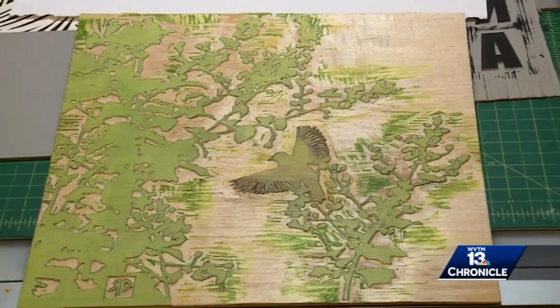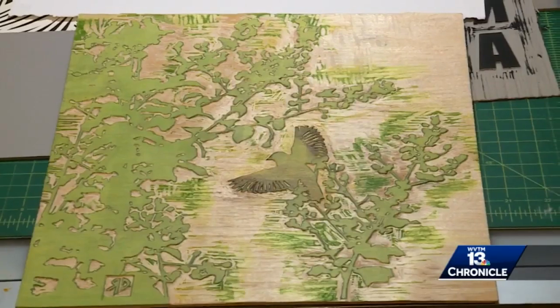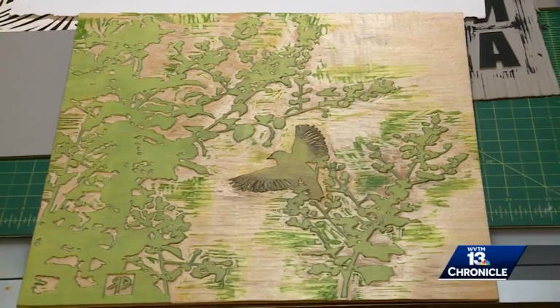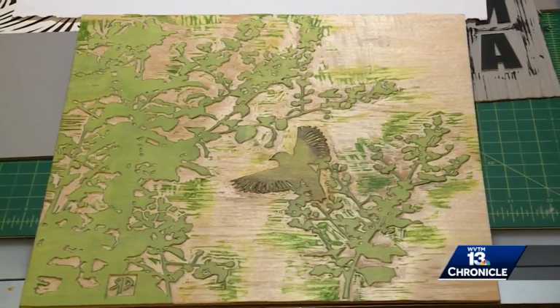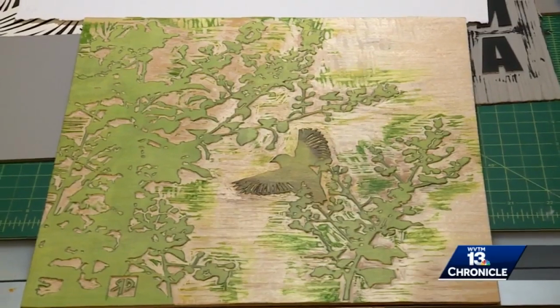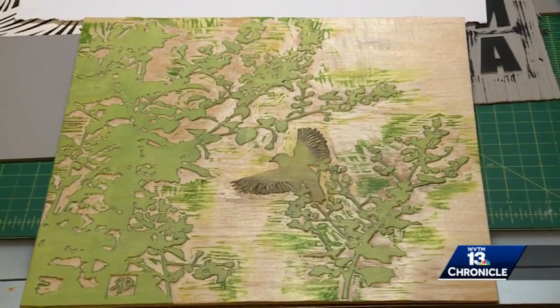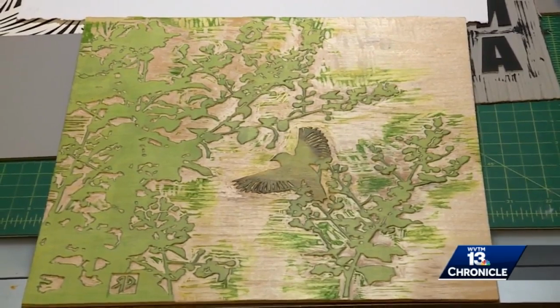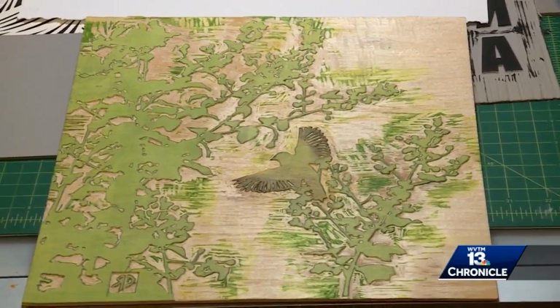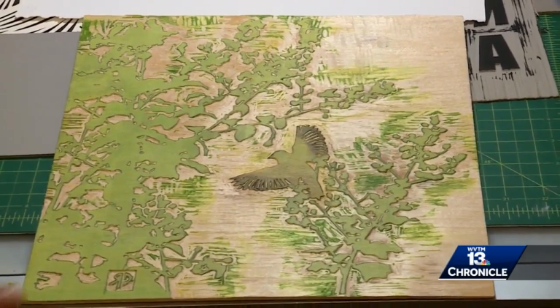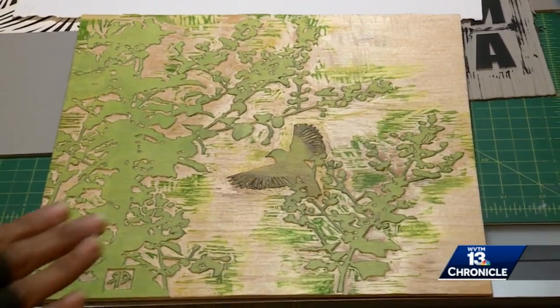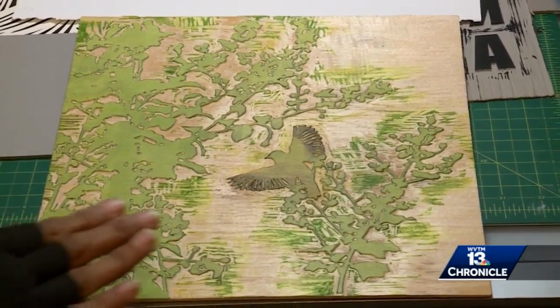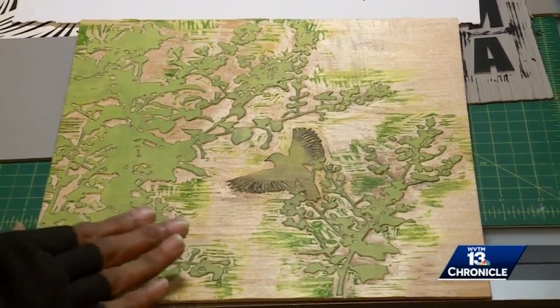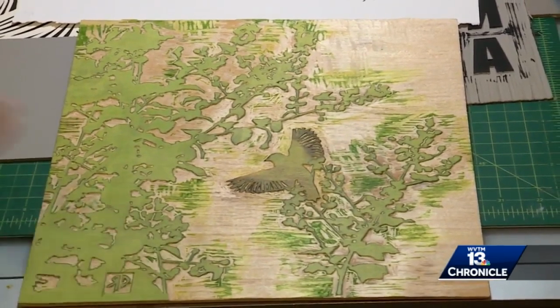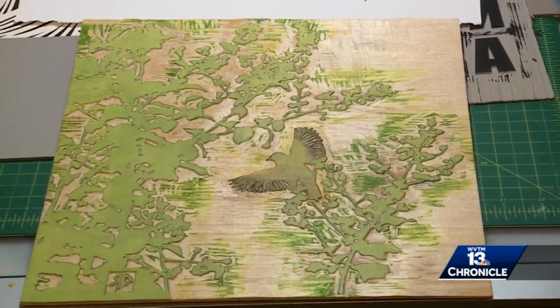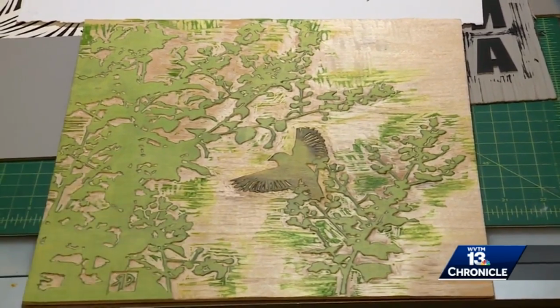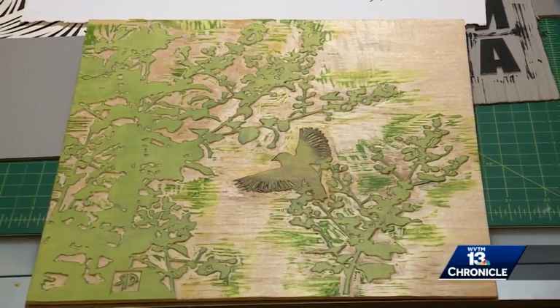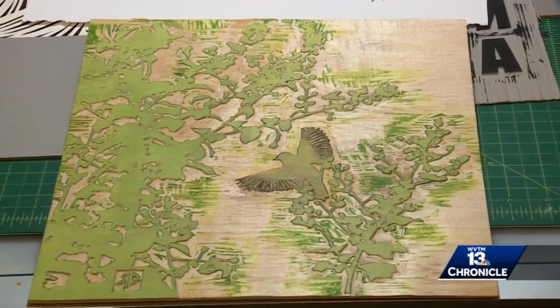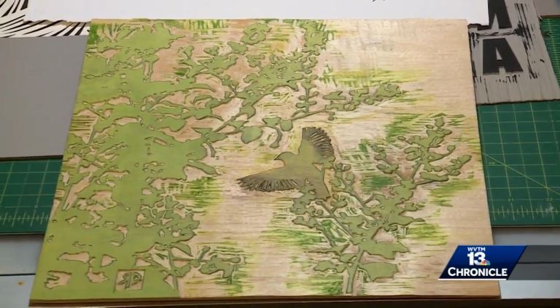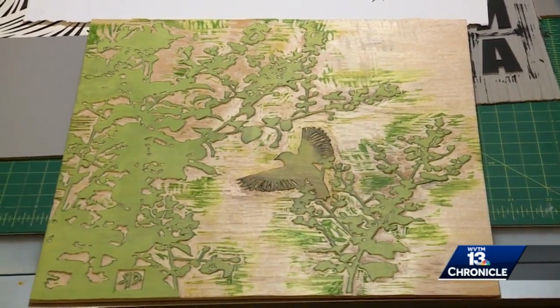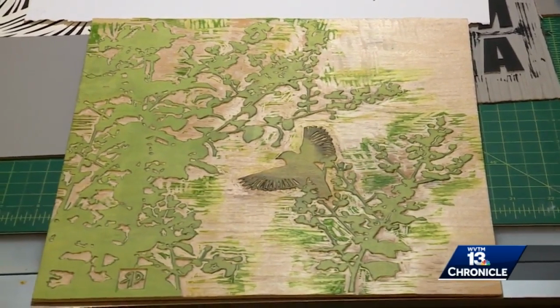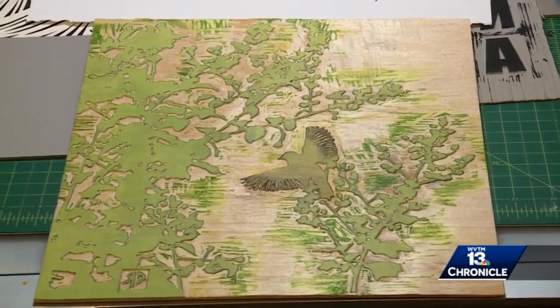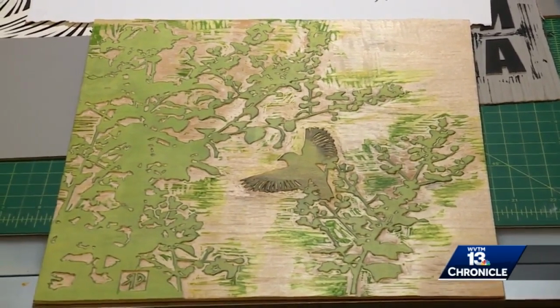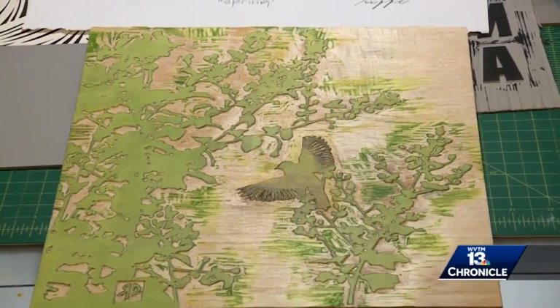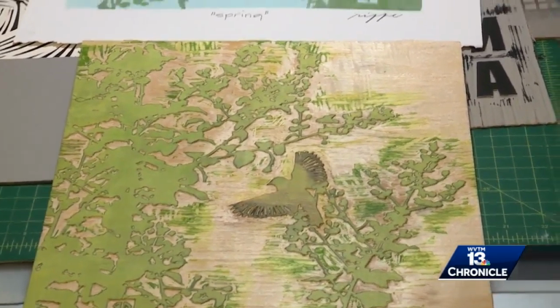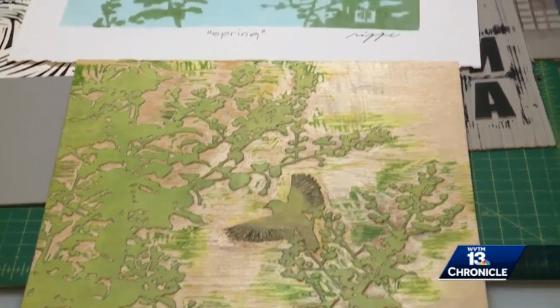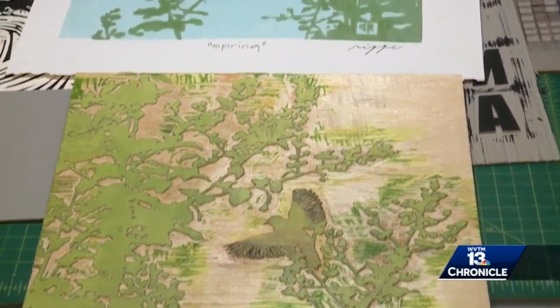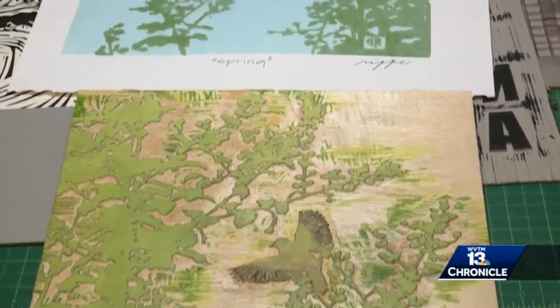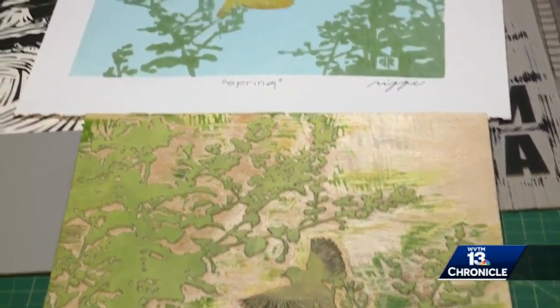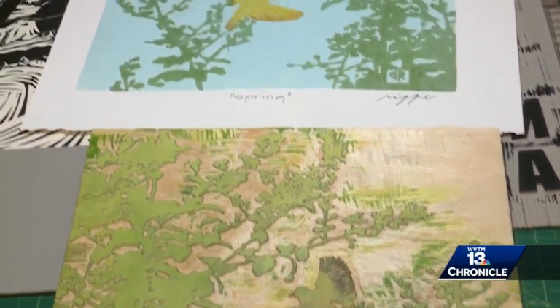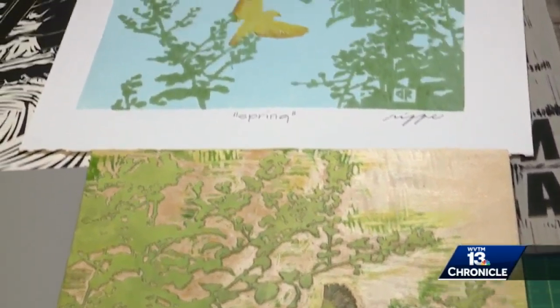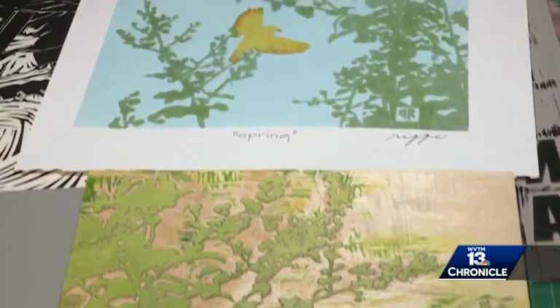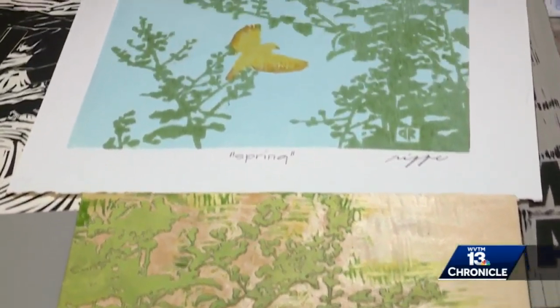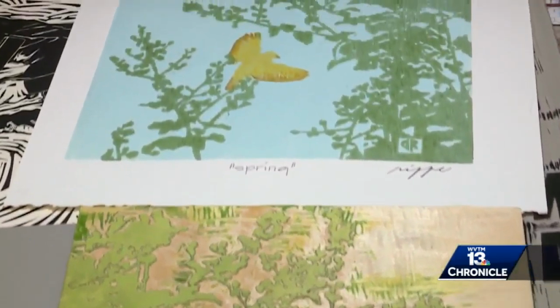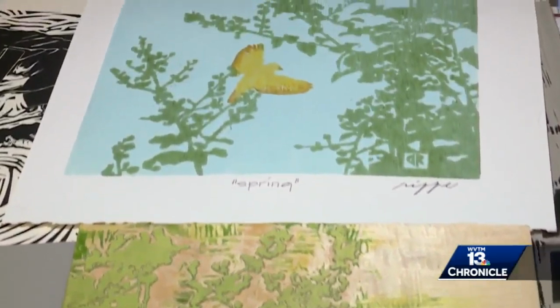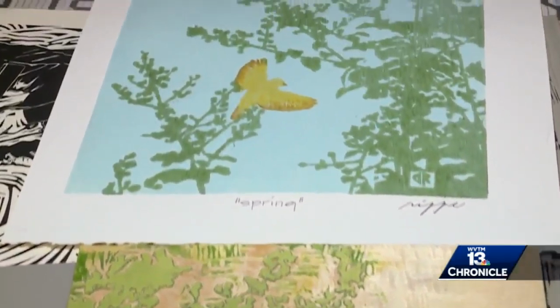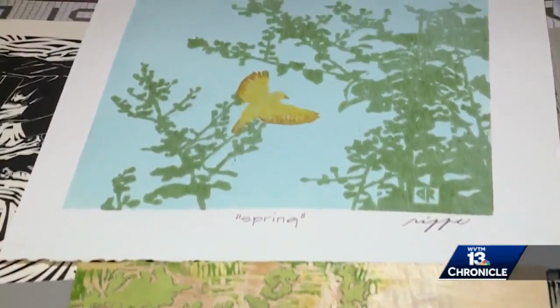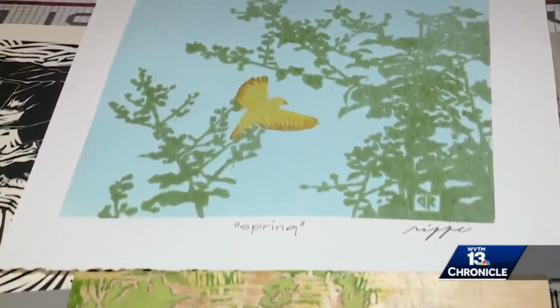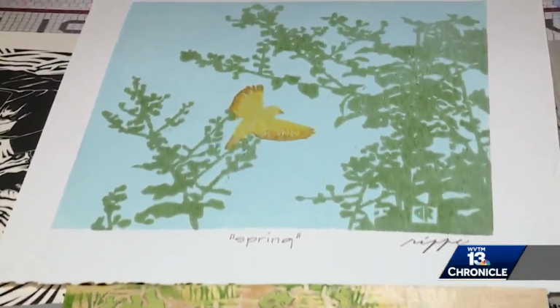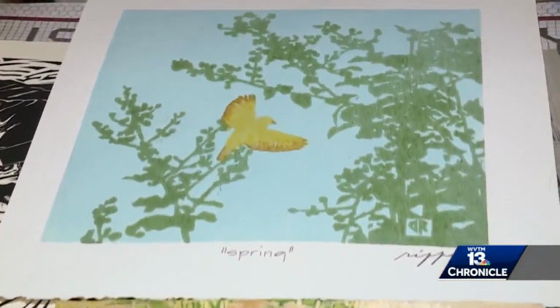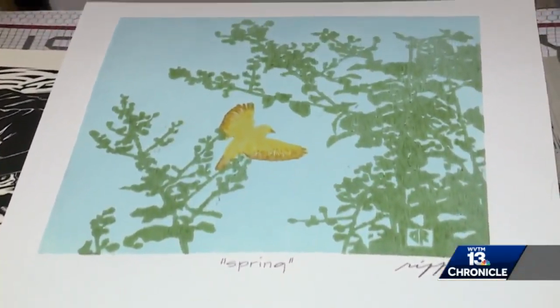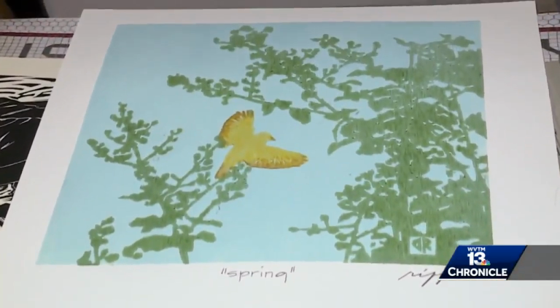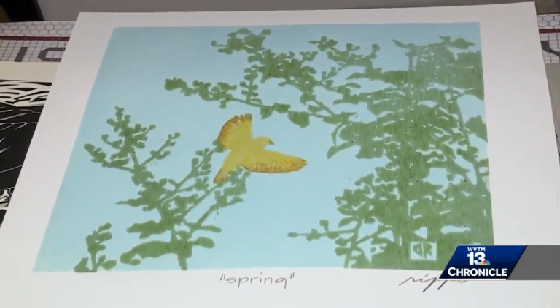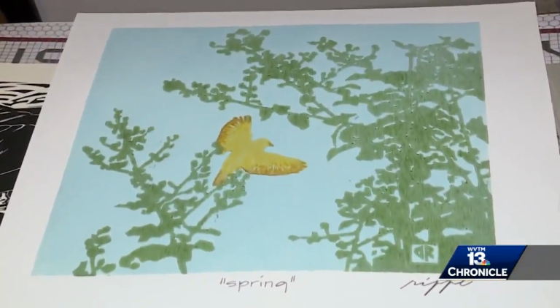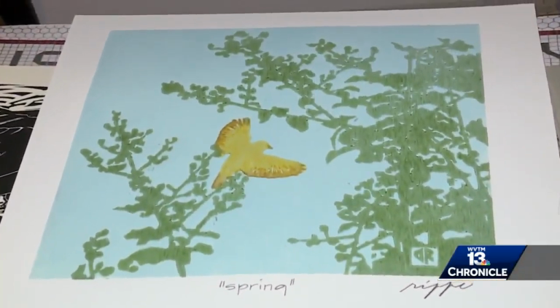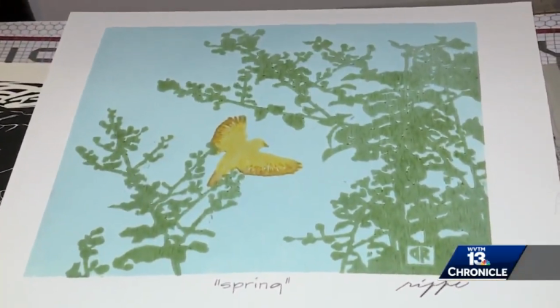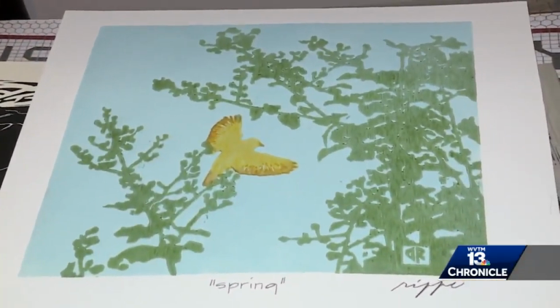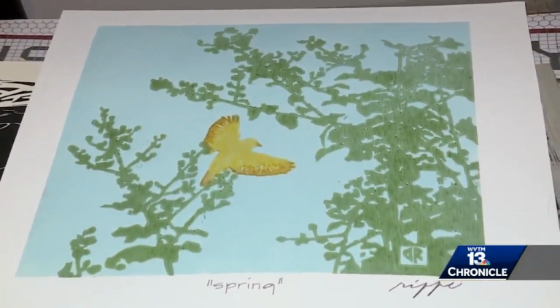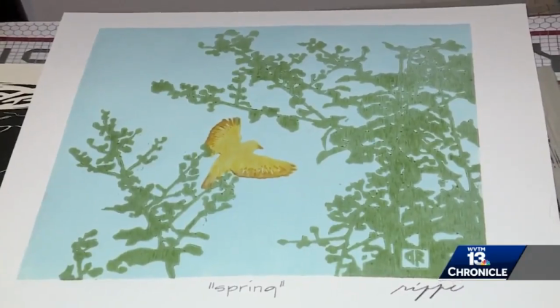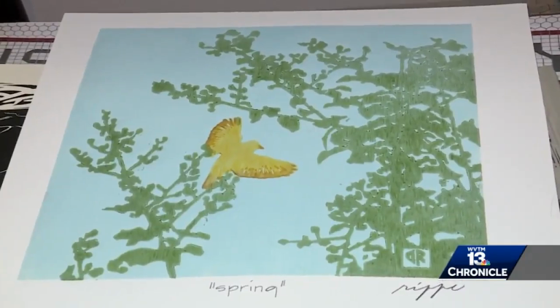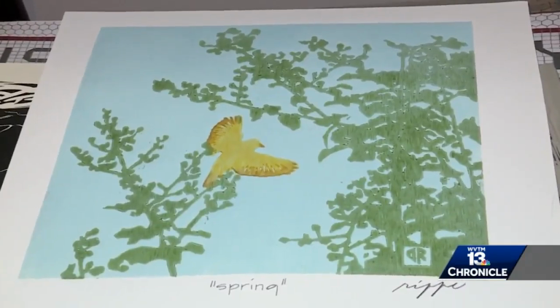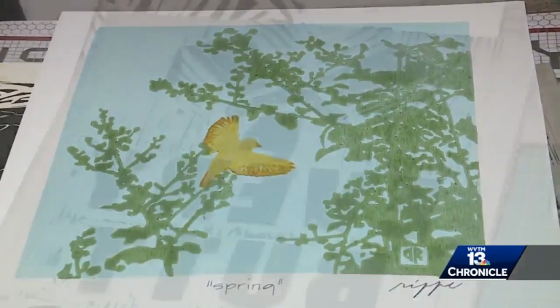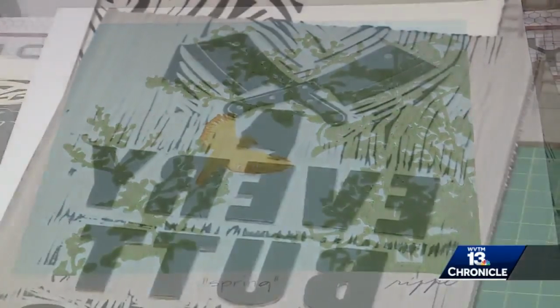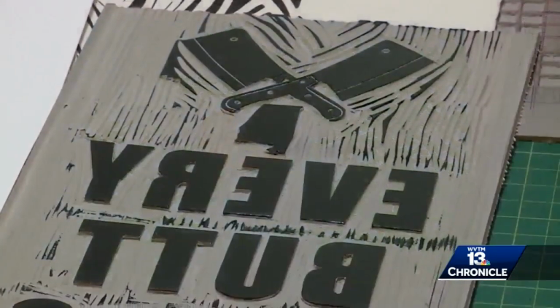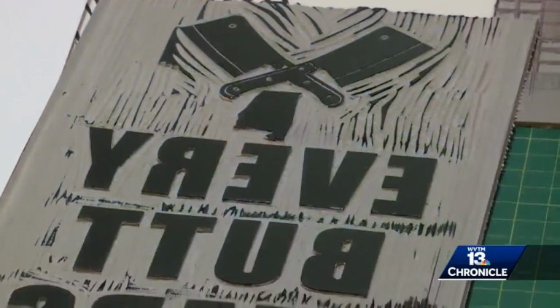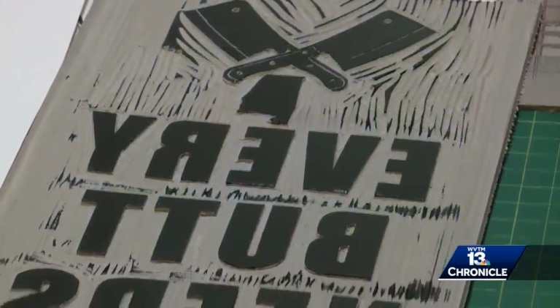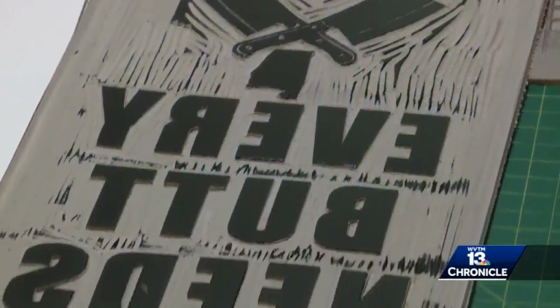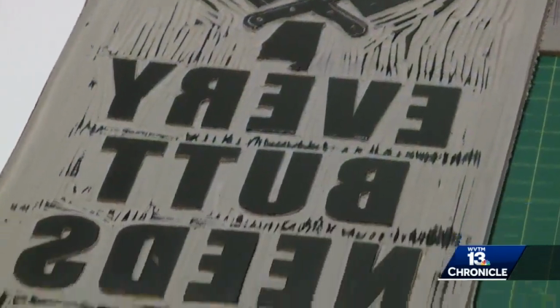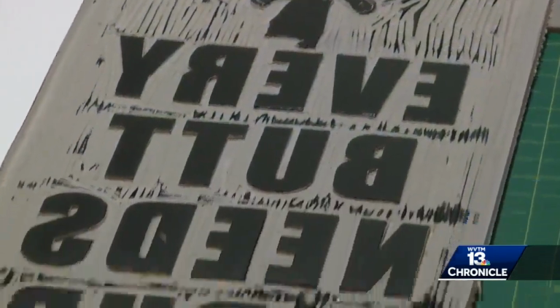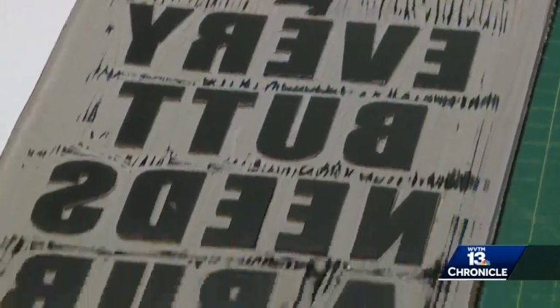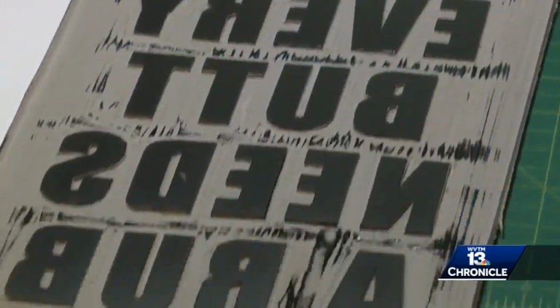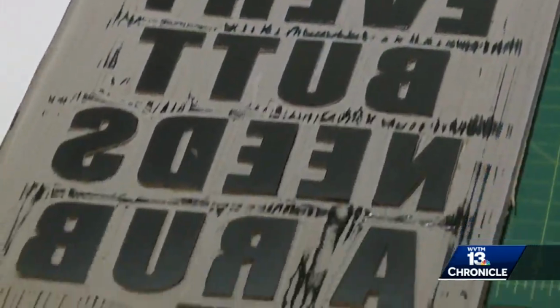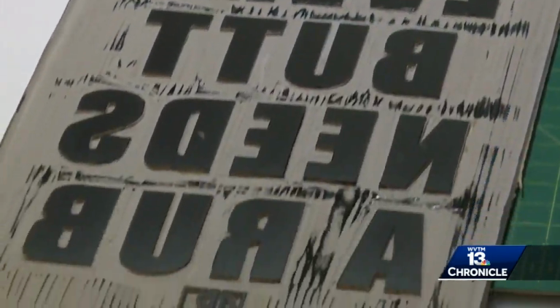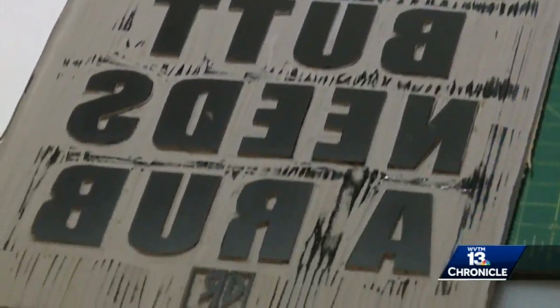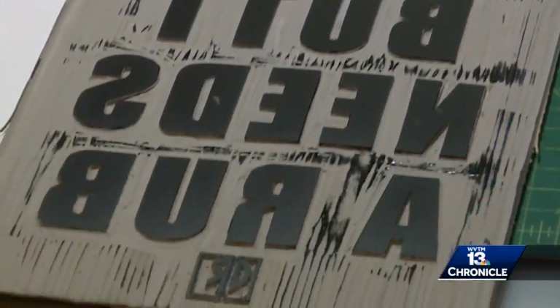Relief printing means everything is carved, drawn, and written in reverse — a mirror image of what it will become. That's the artist part of it.